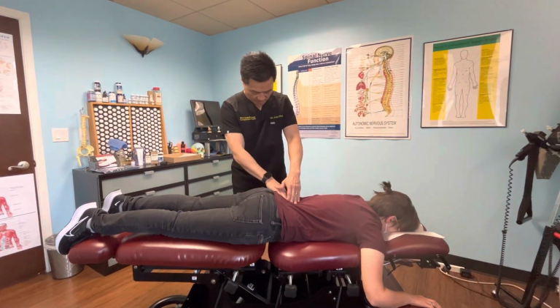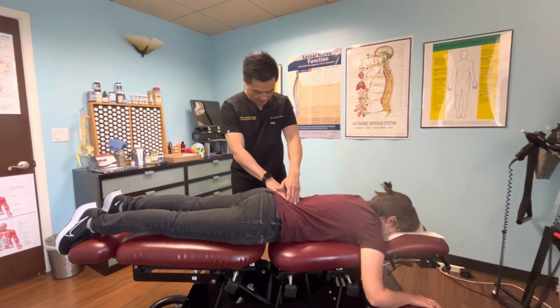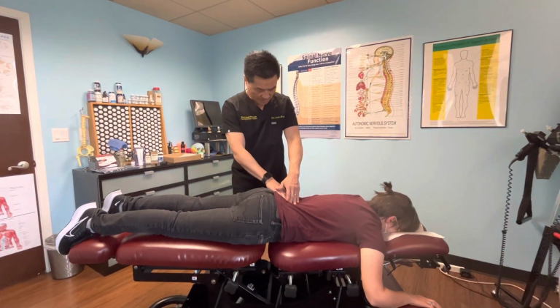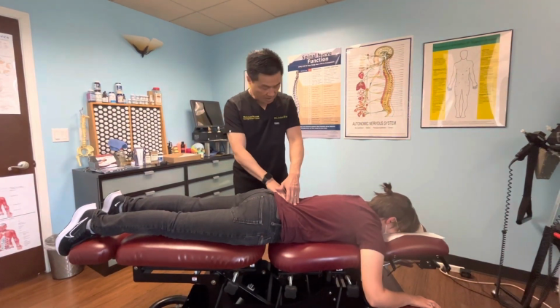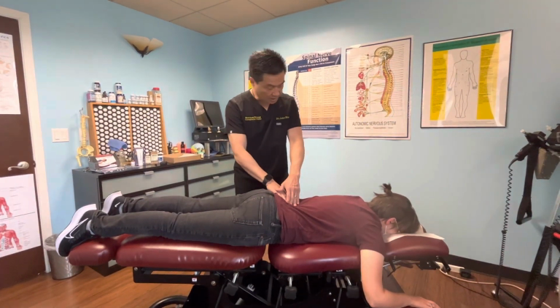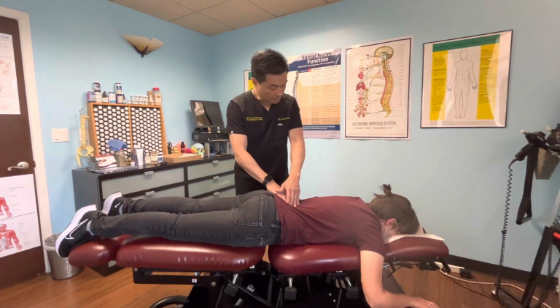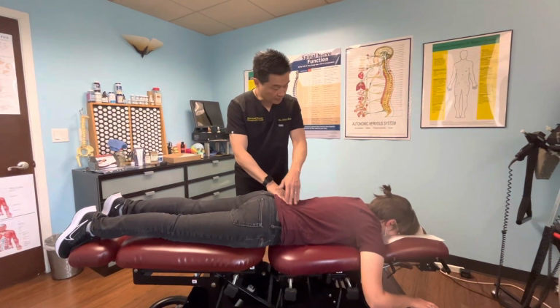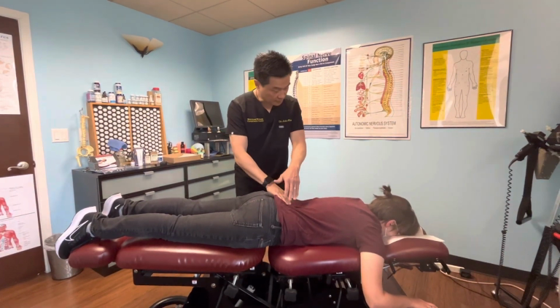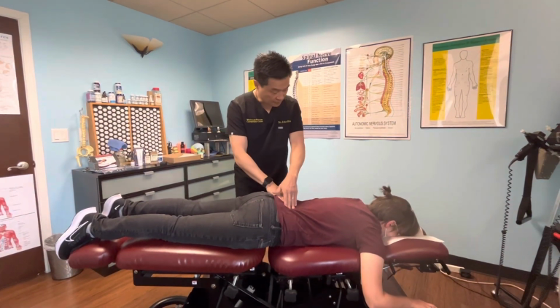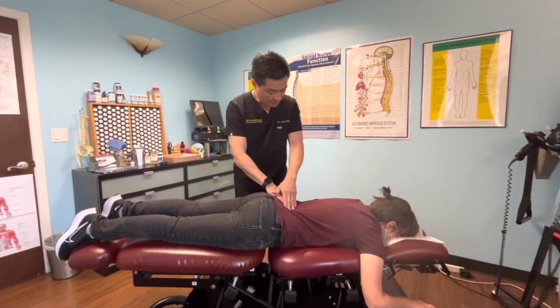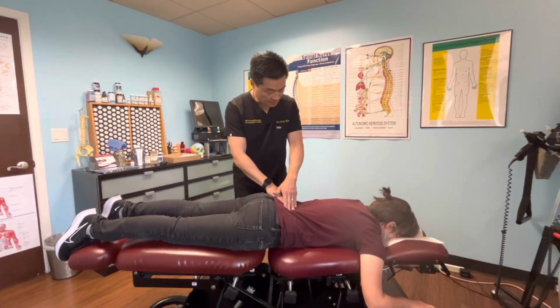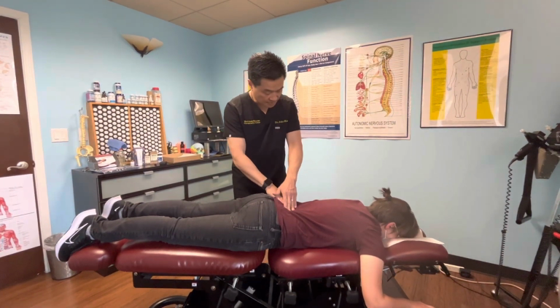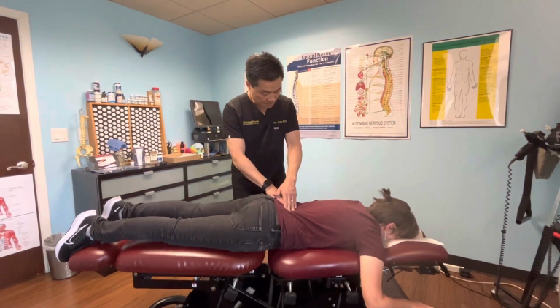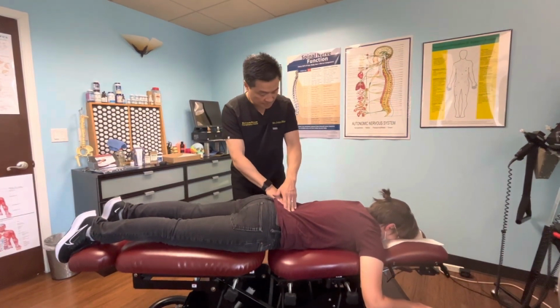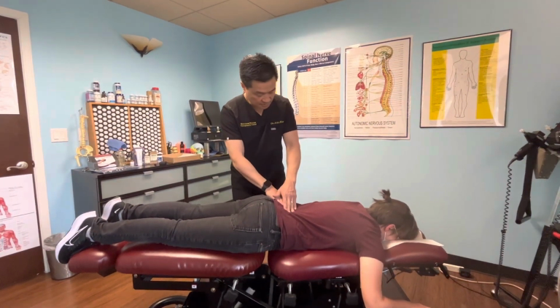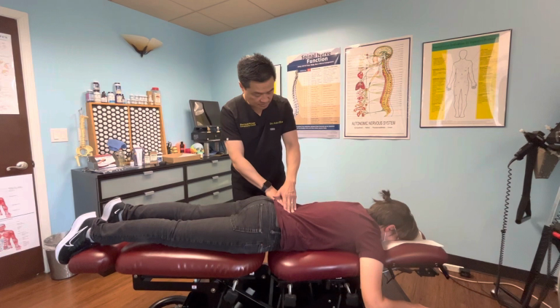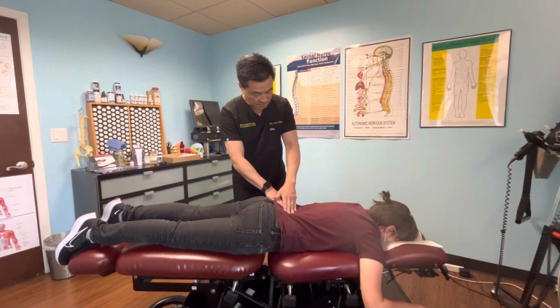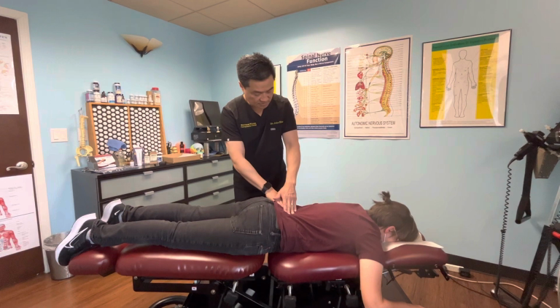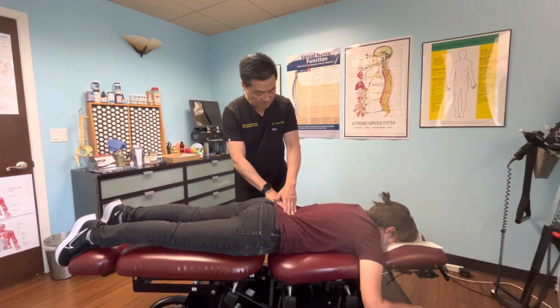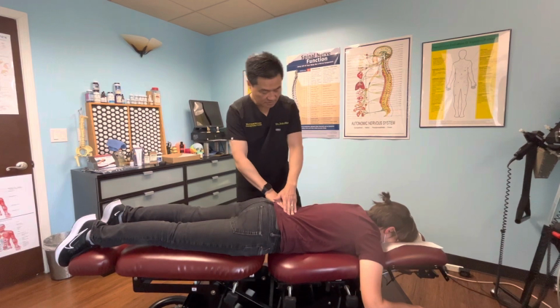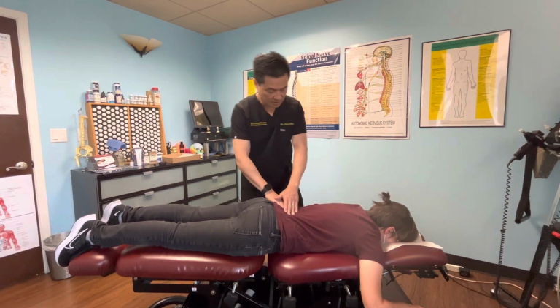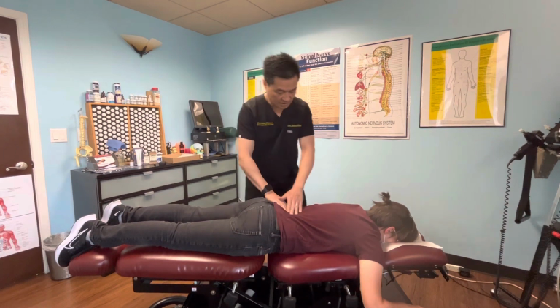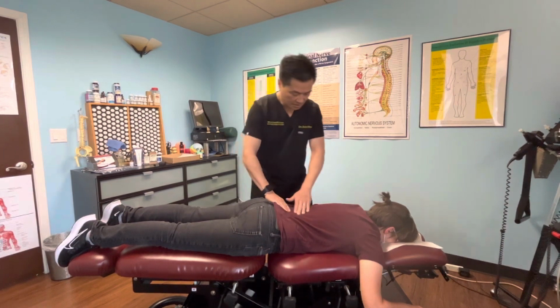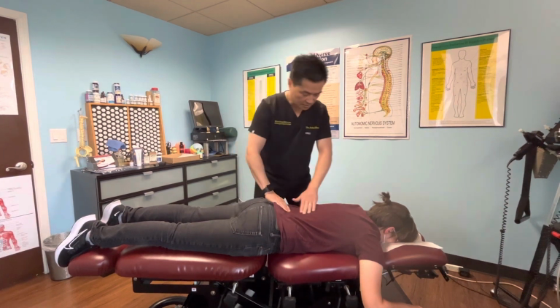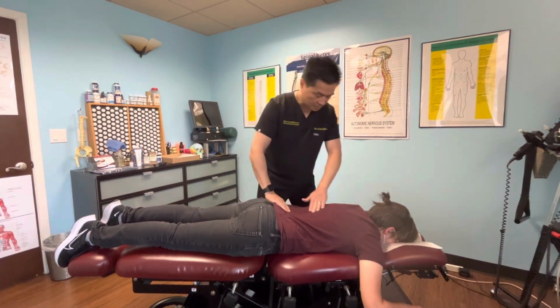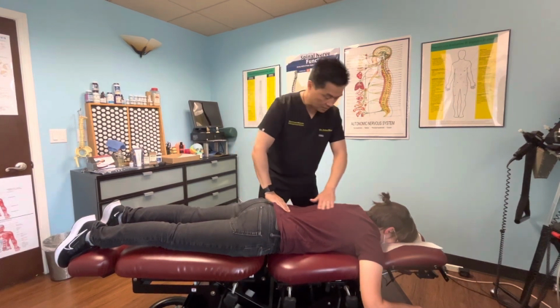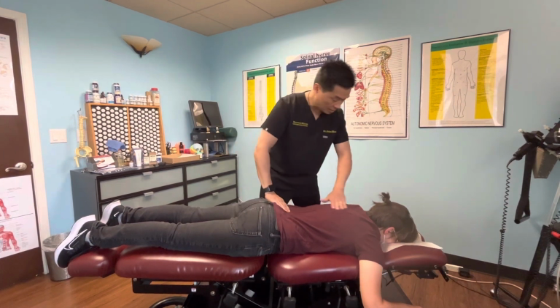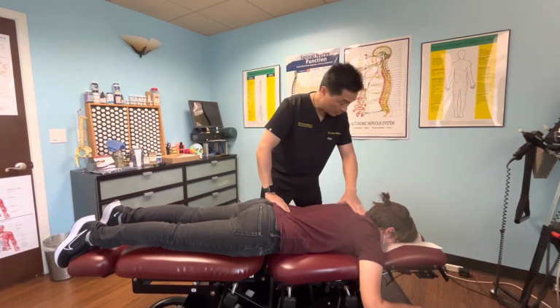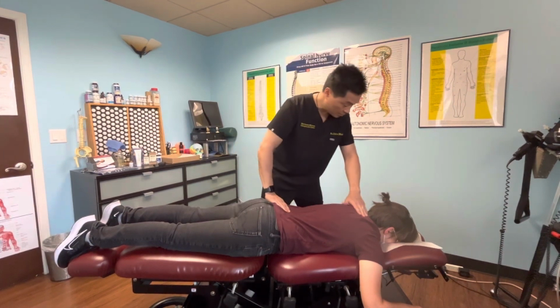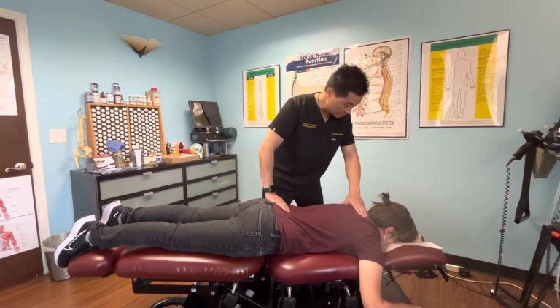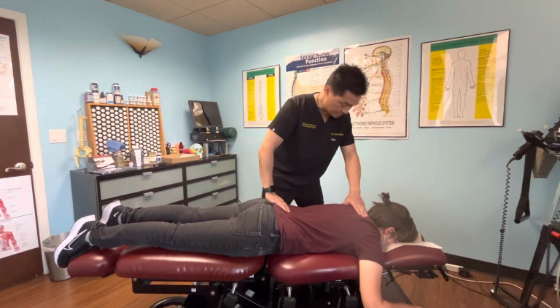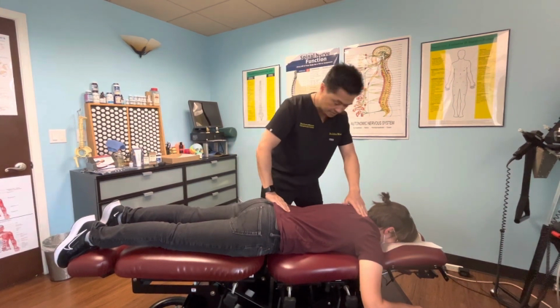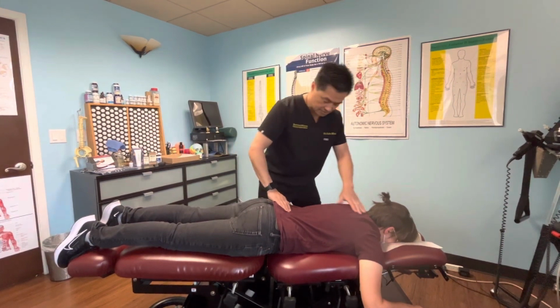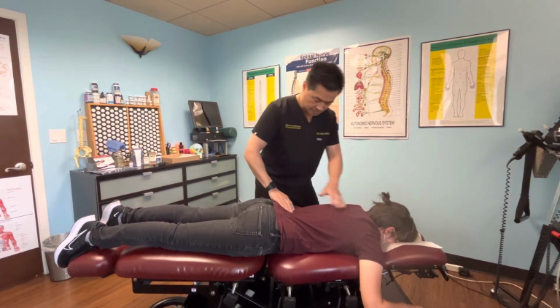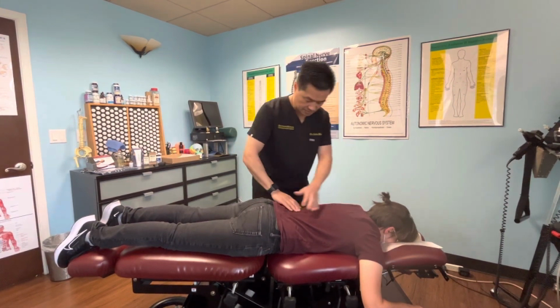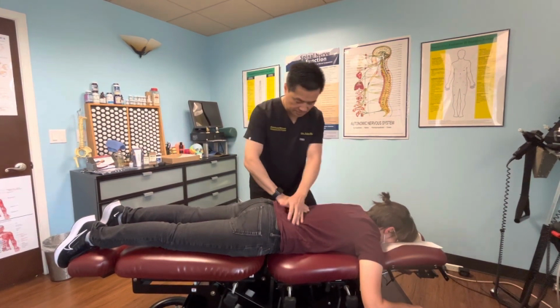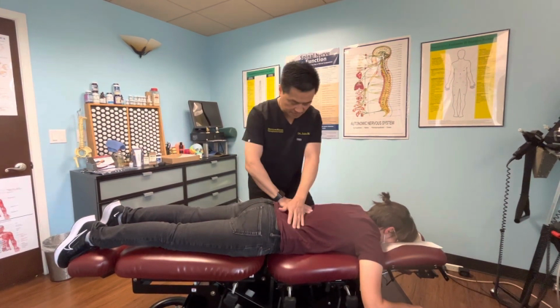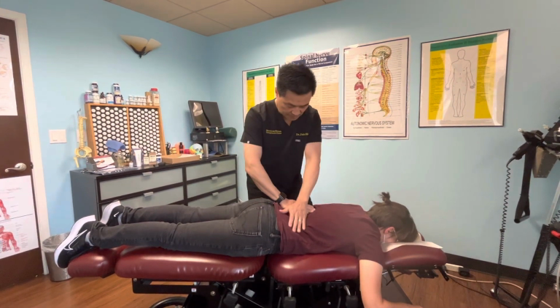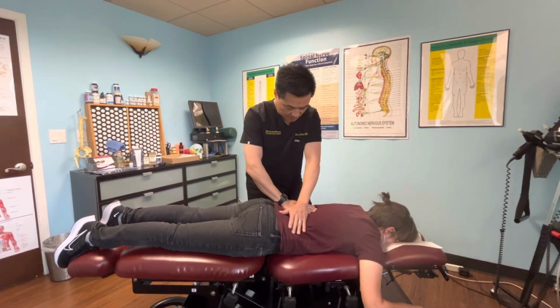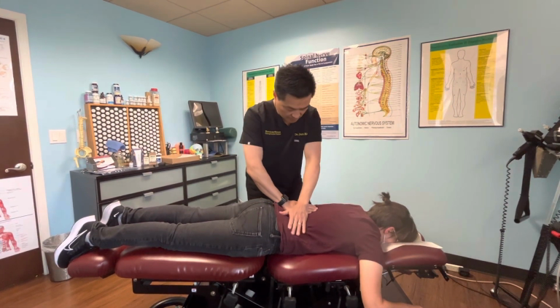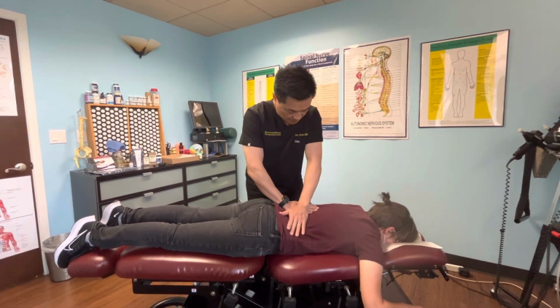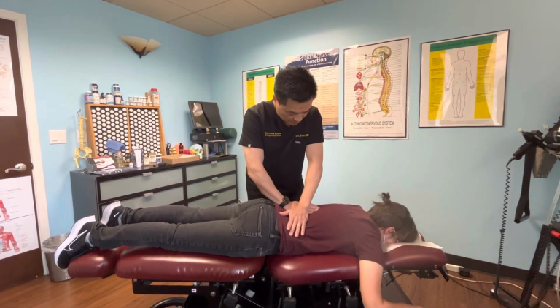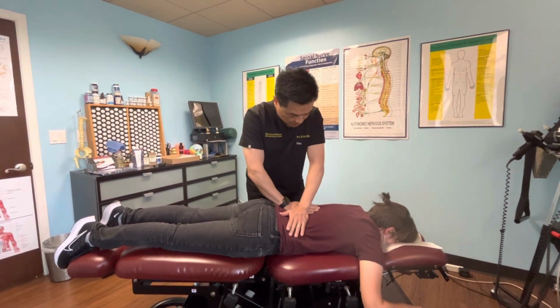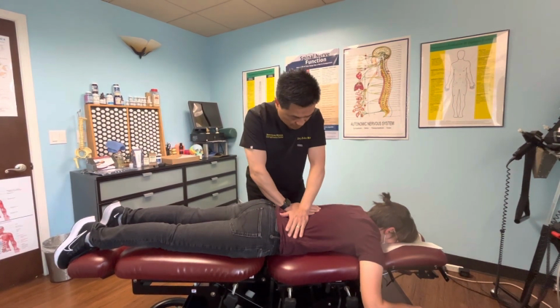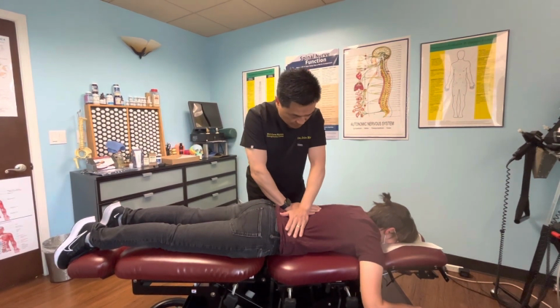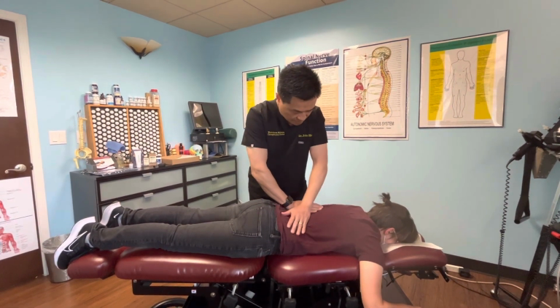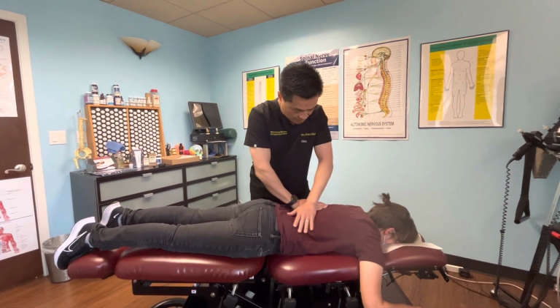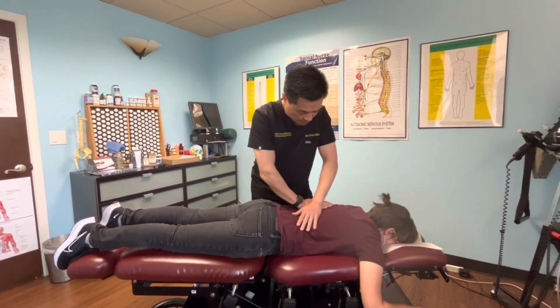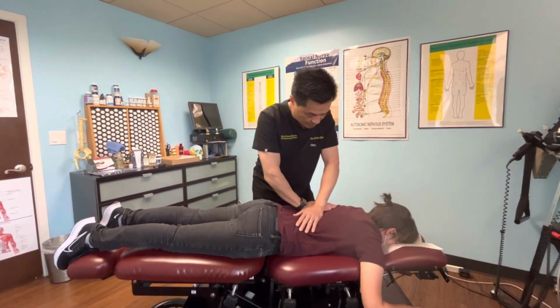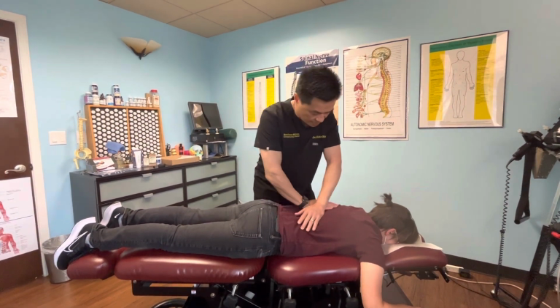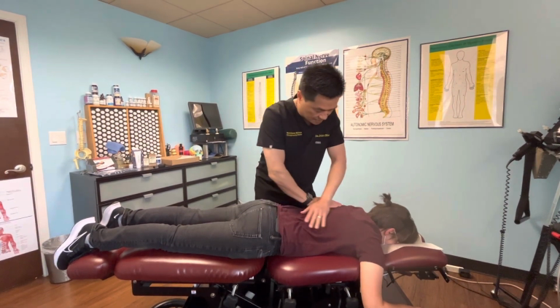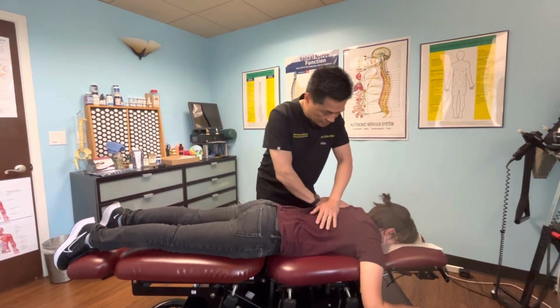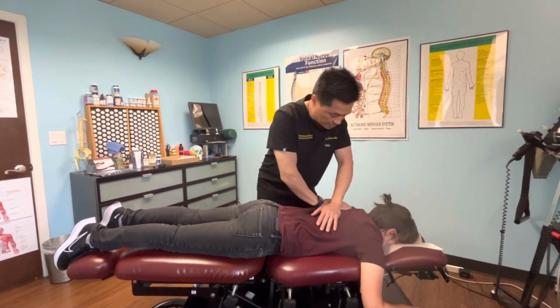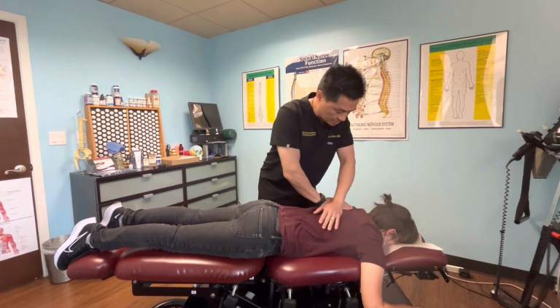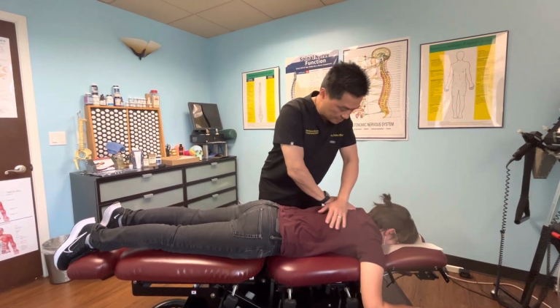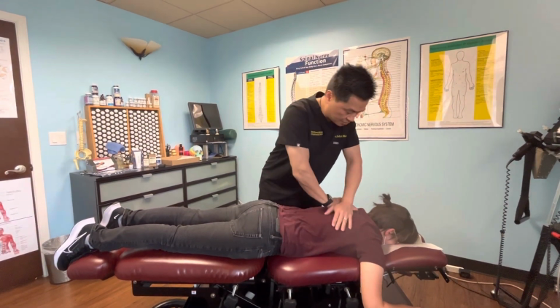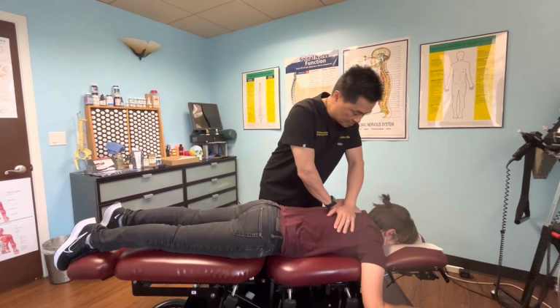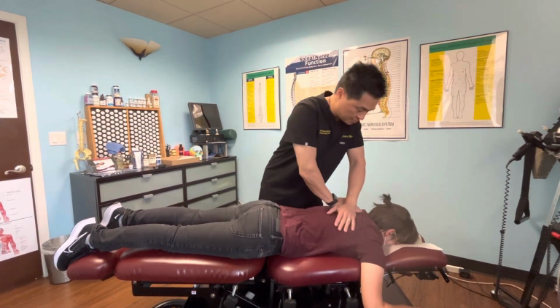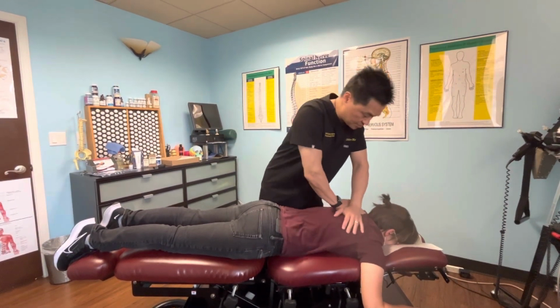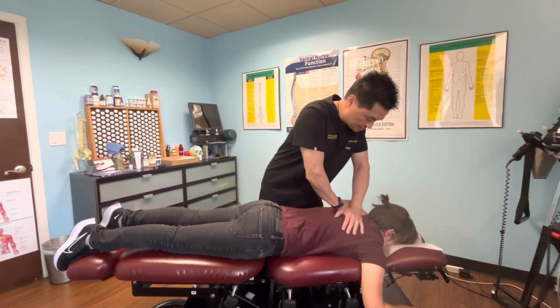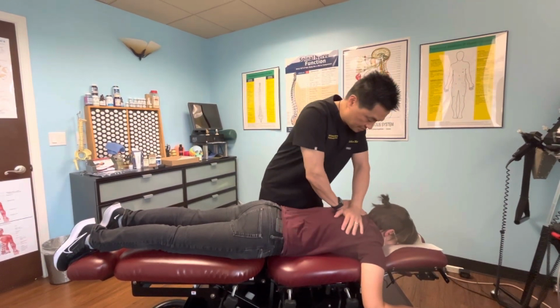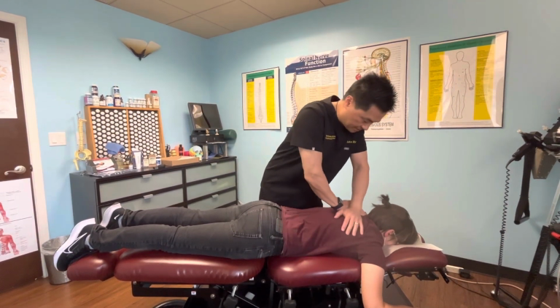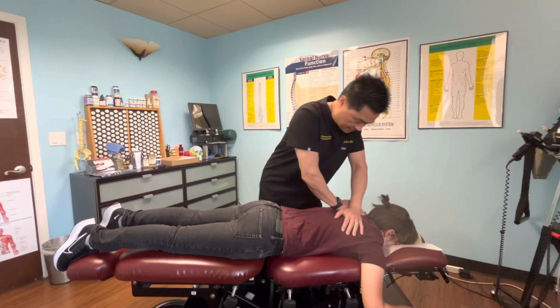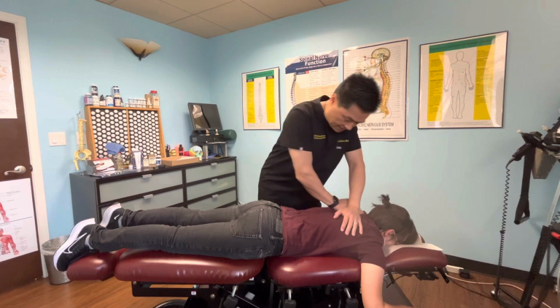Now I'm going to go from here and go upwards. I'm going to compress, compress, compress, and push, push, push like that.